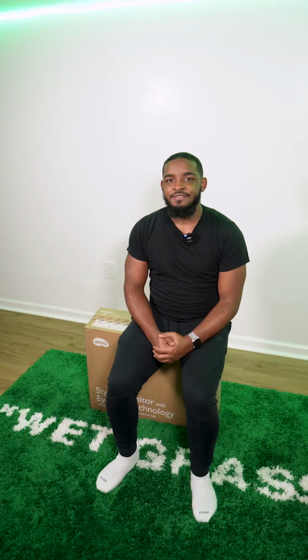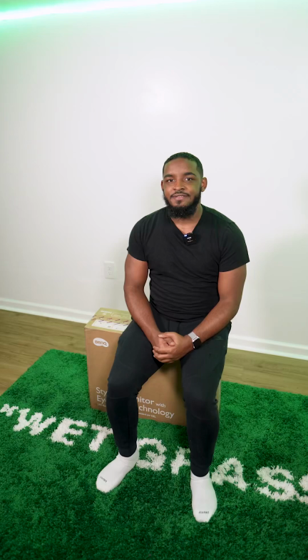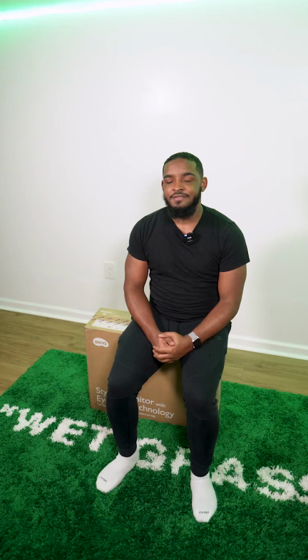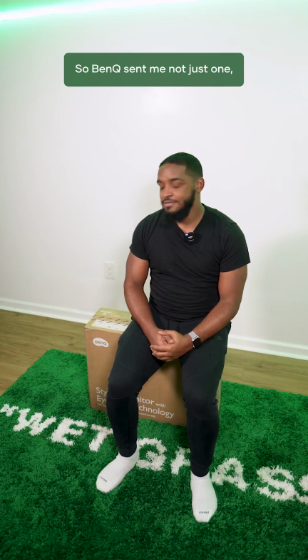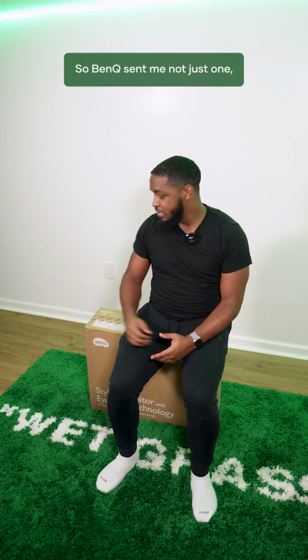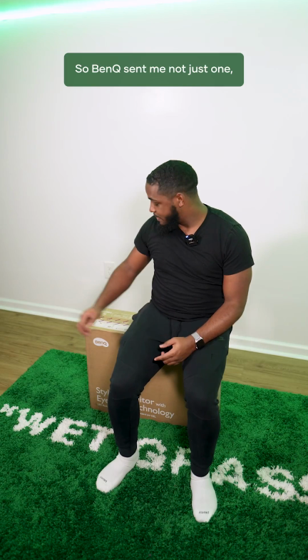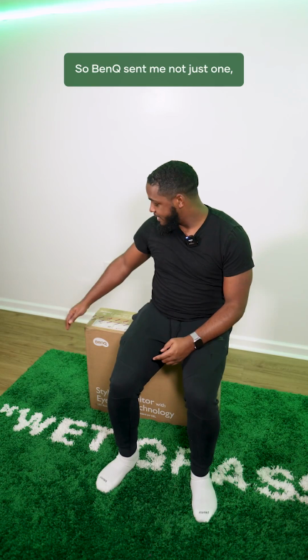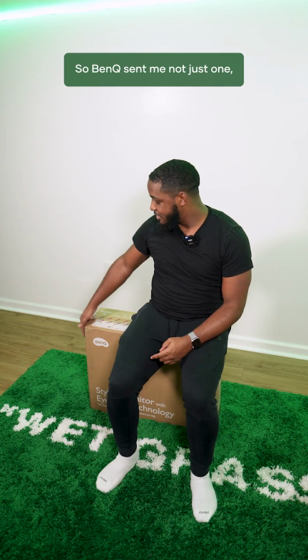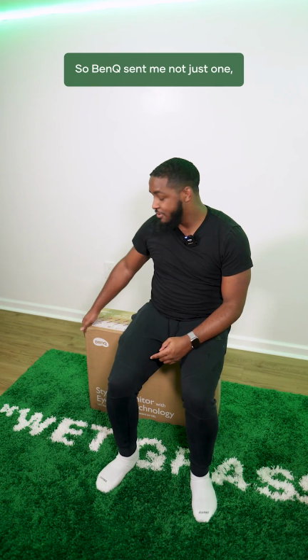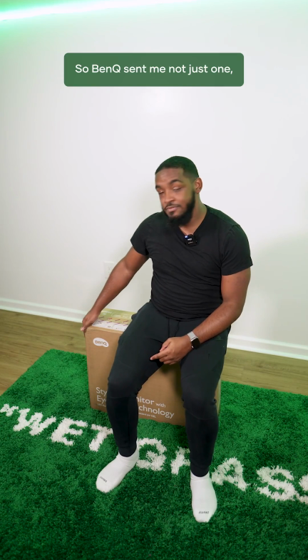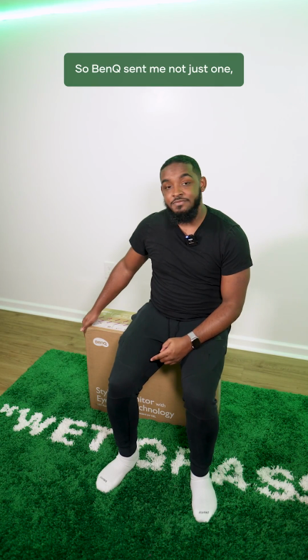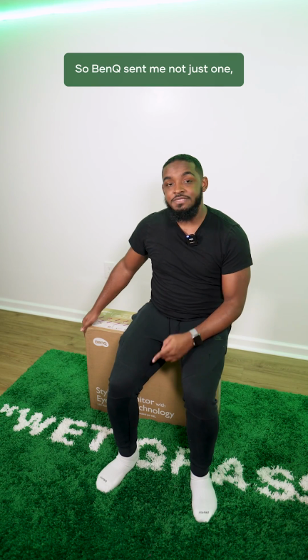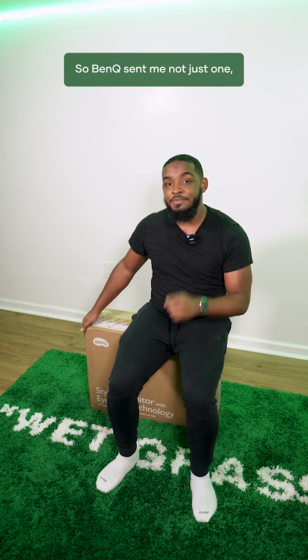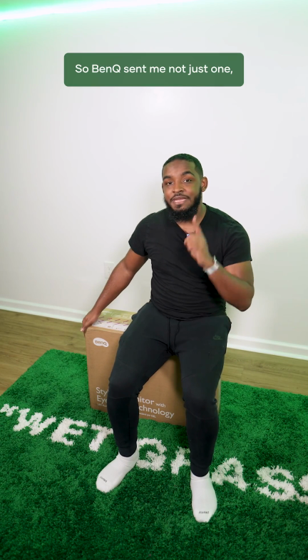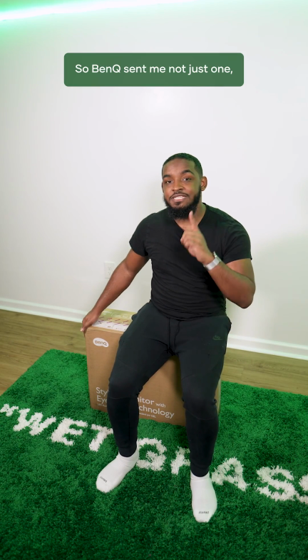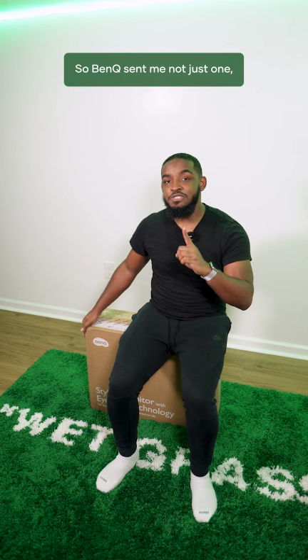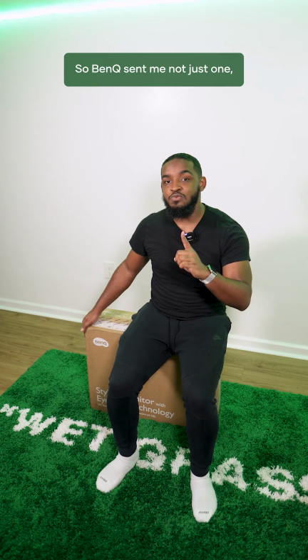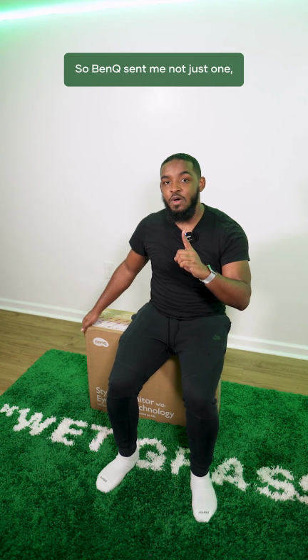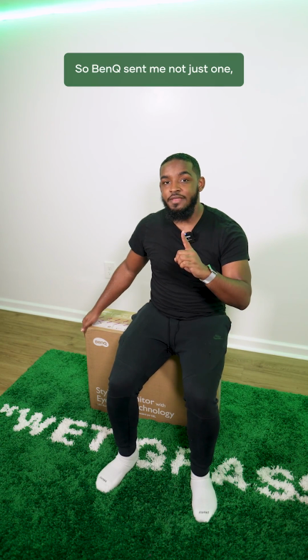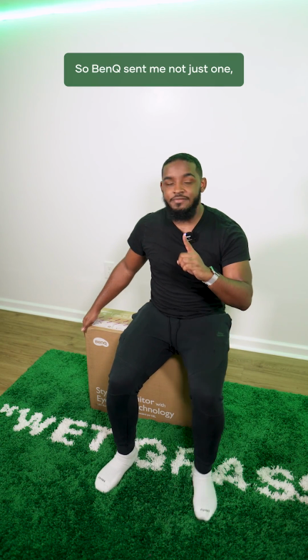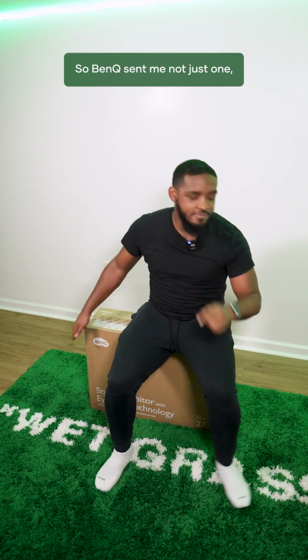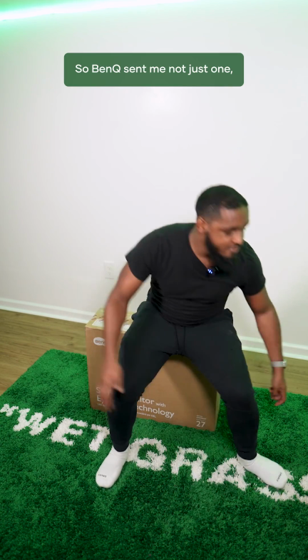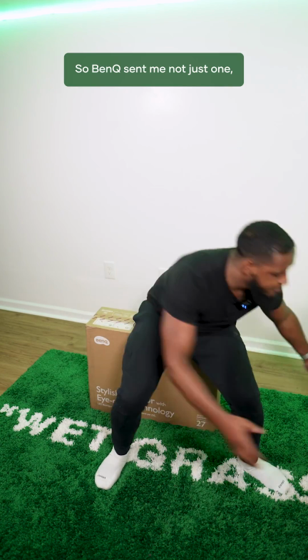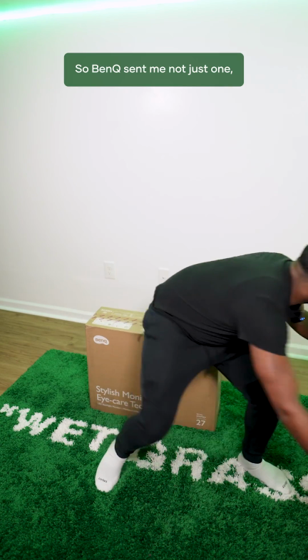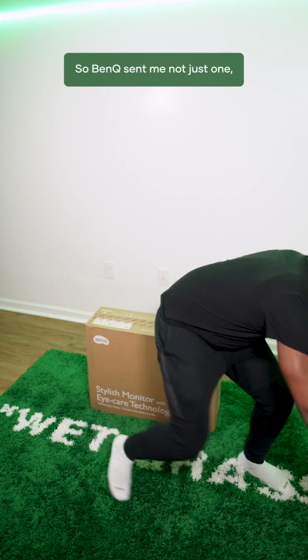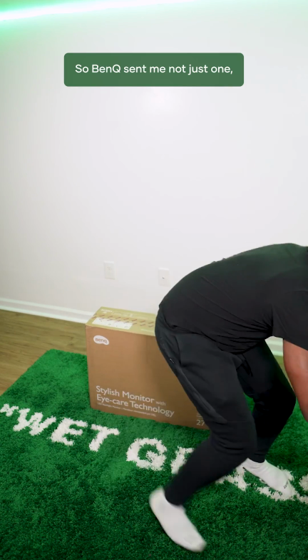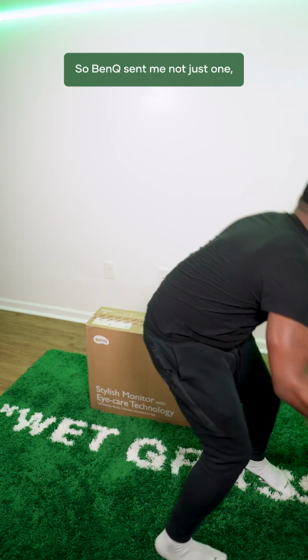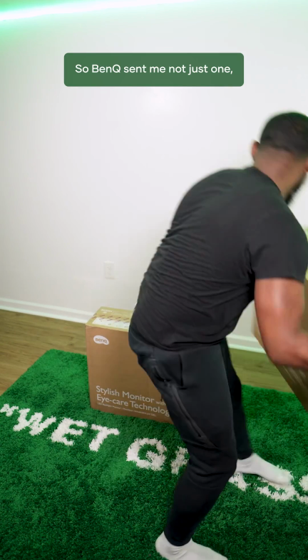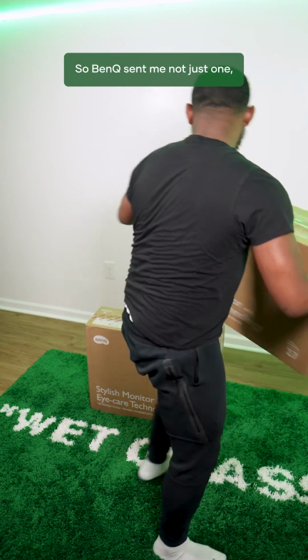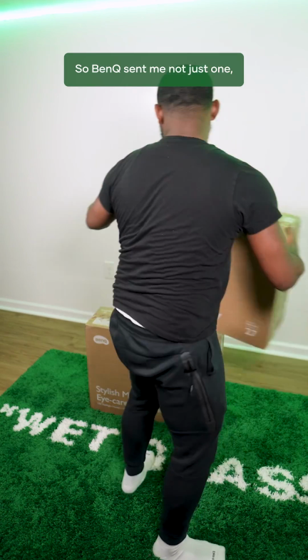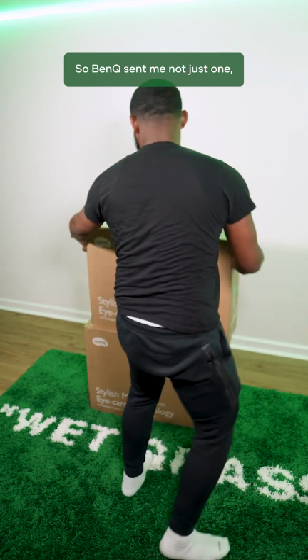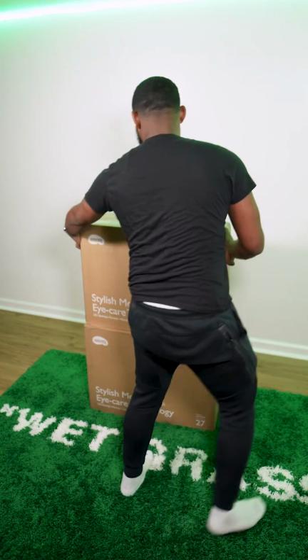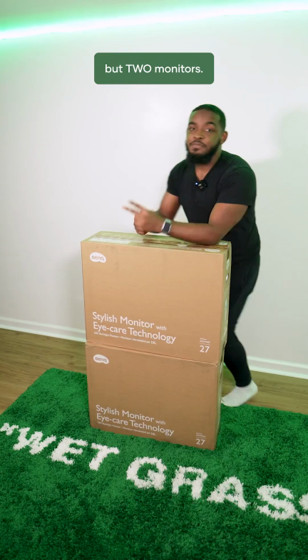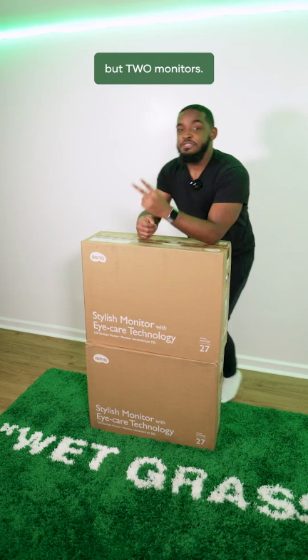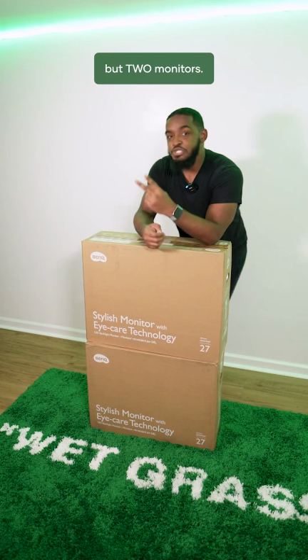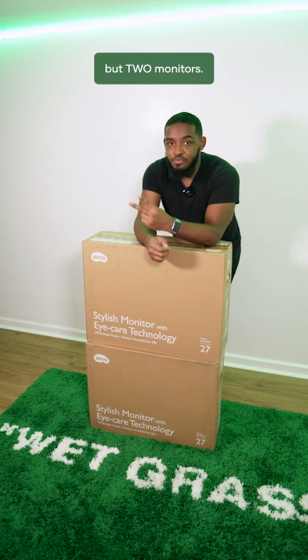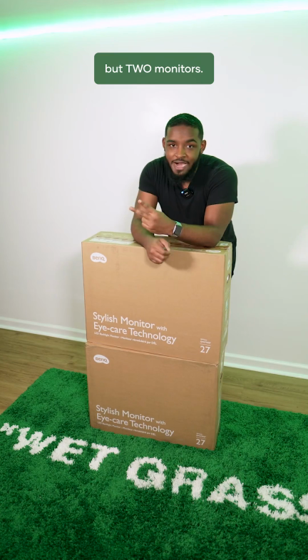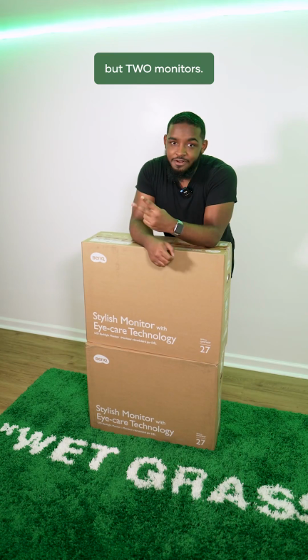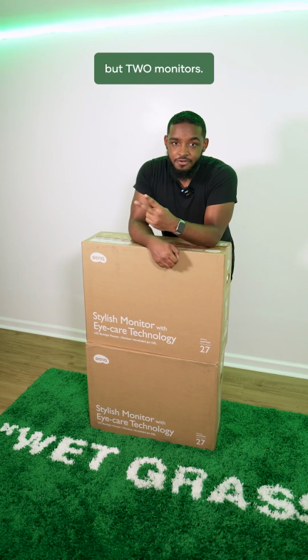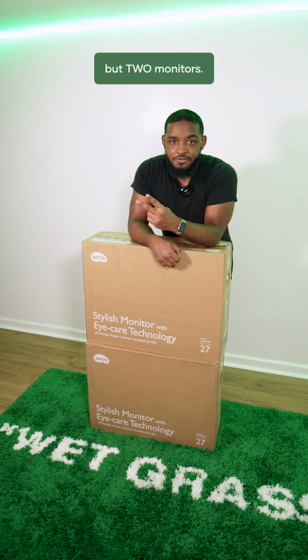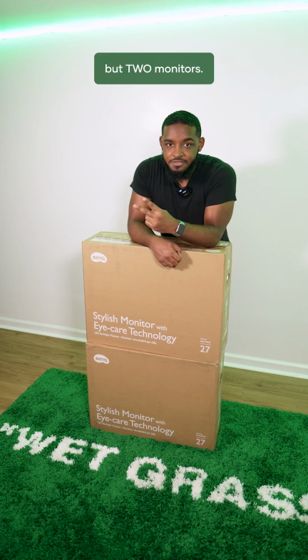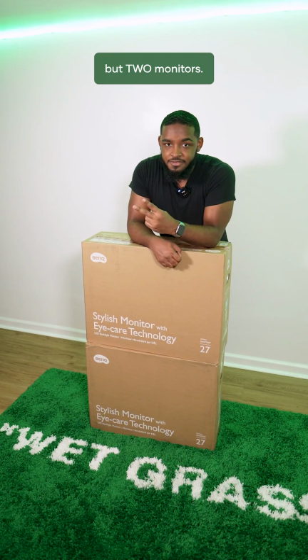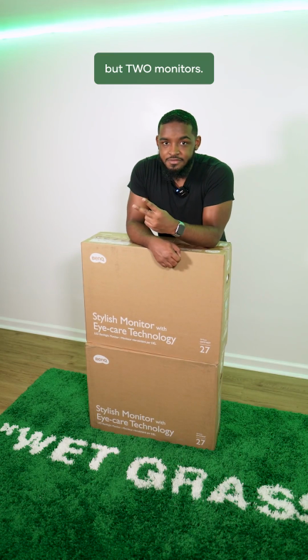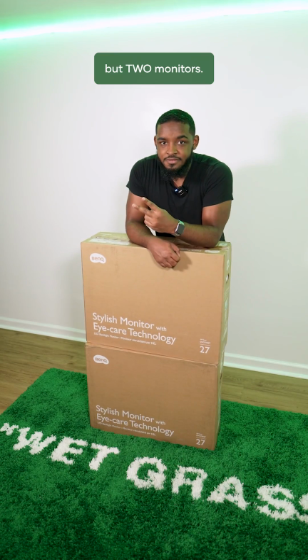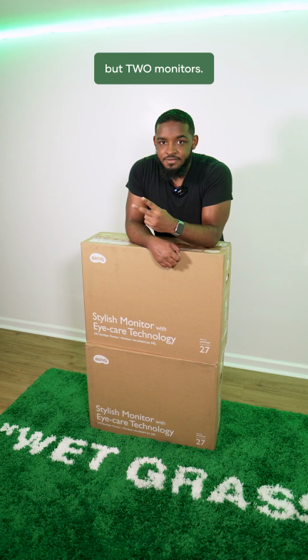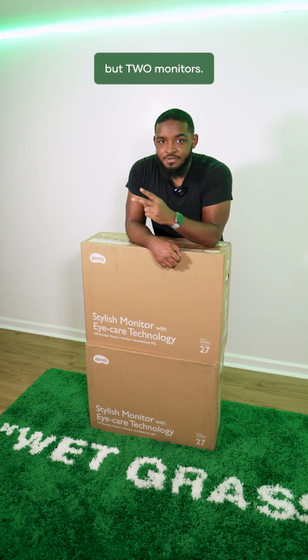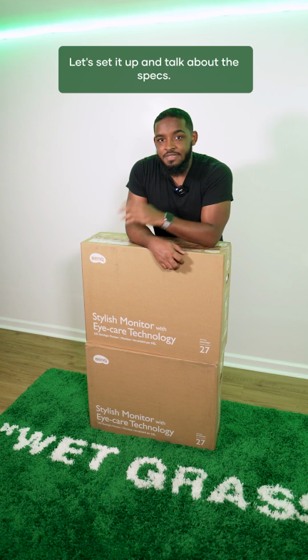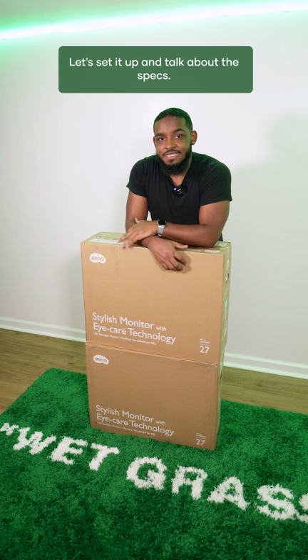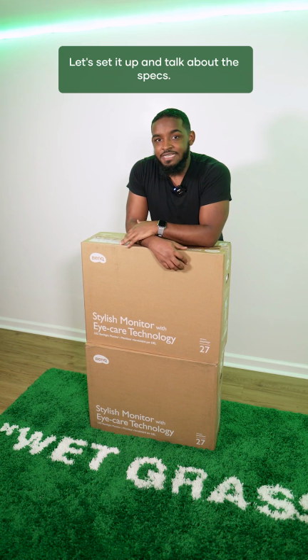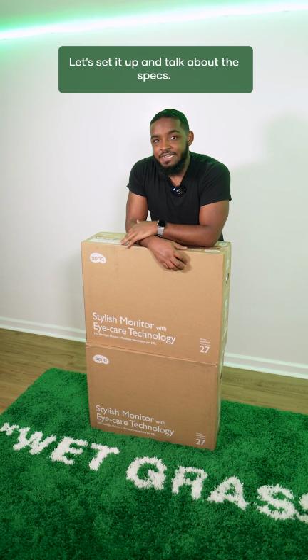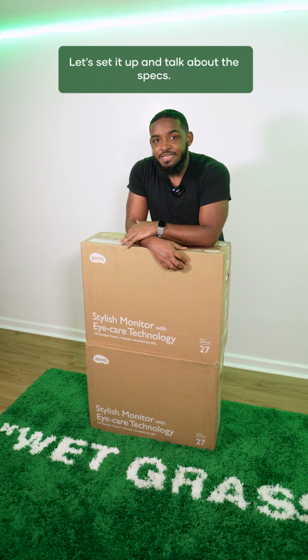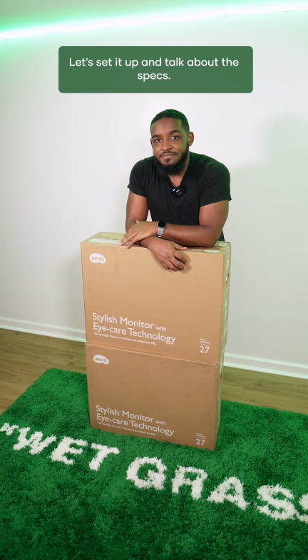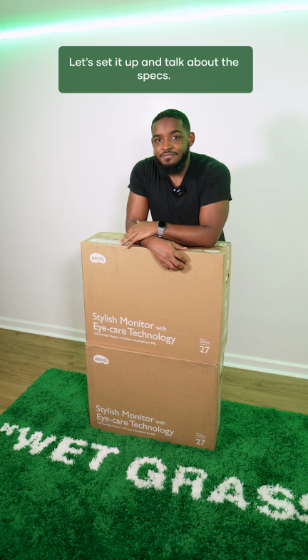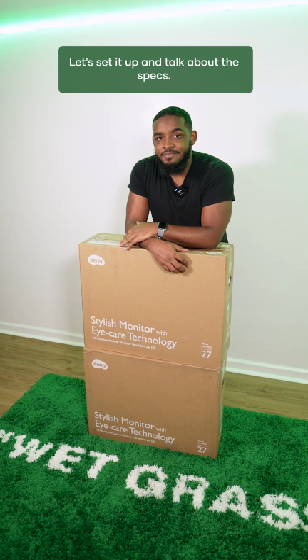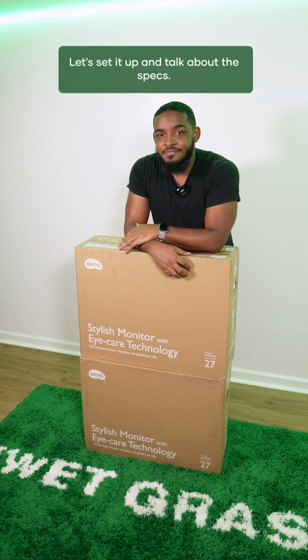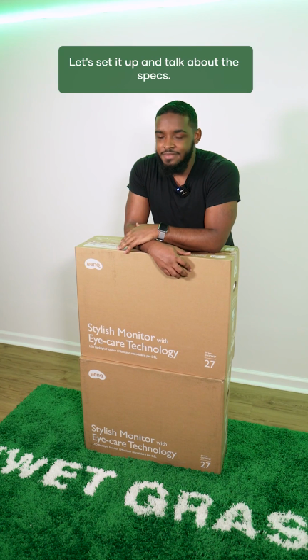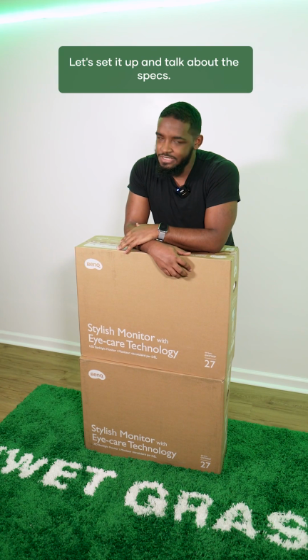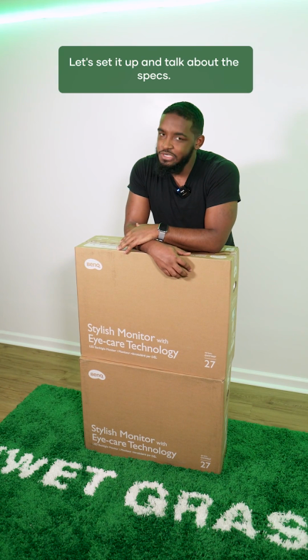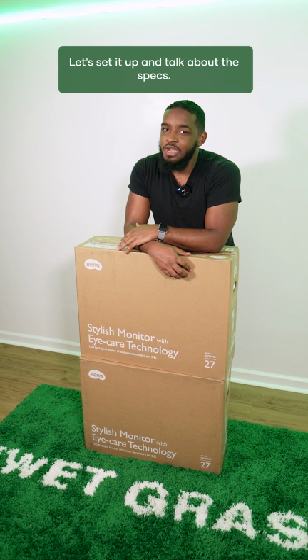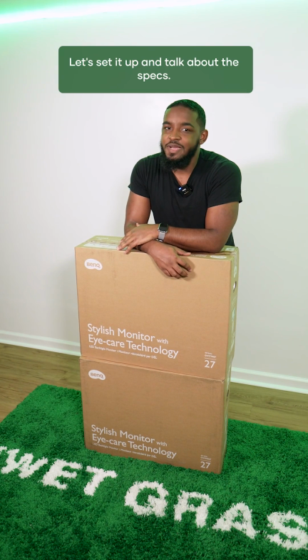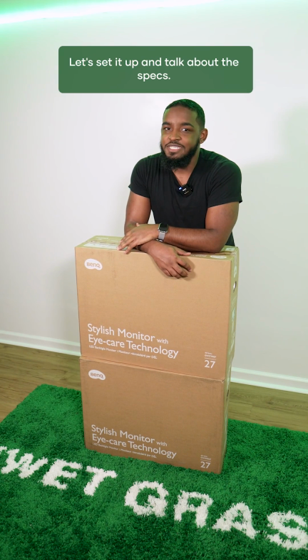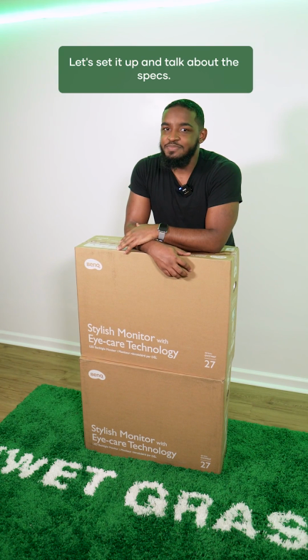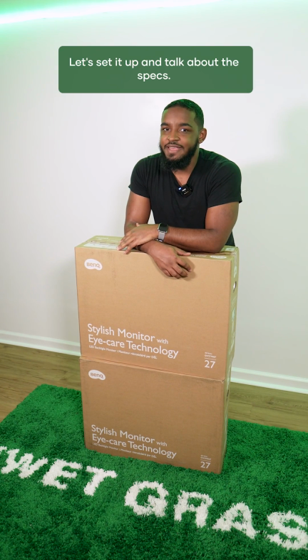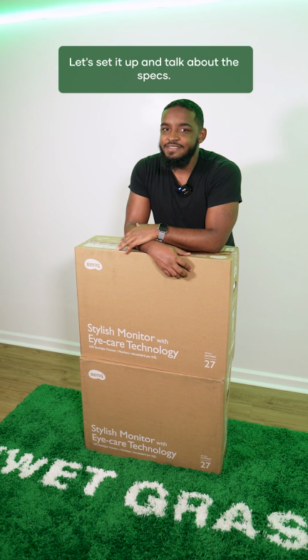BenQ sent me not just one but two monitors. Let's set it up and talk about the specs.